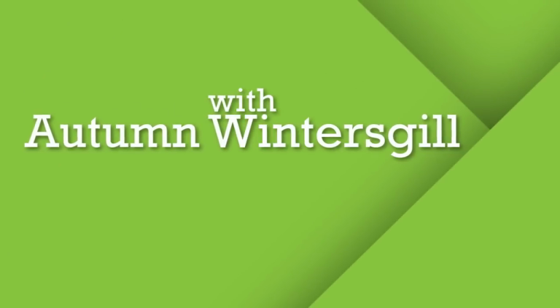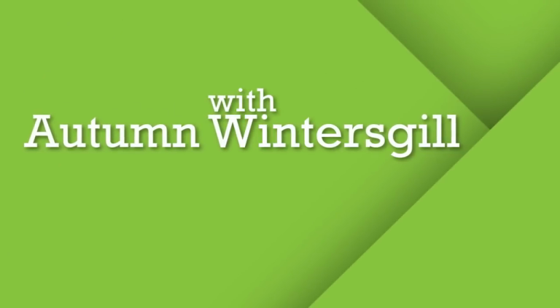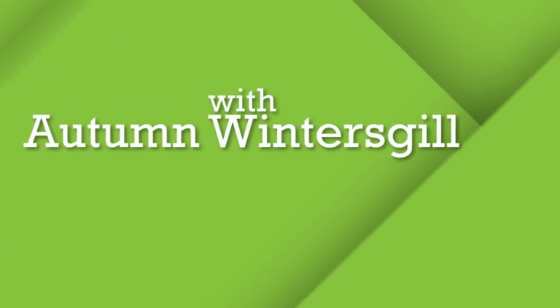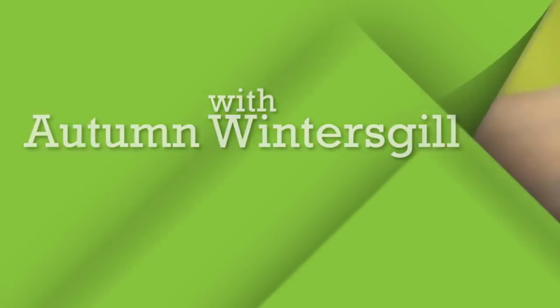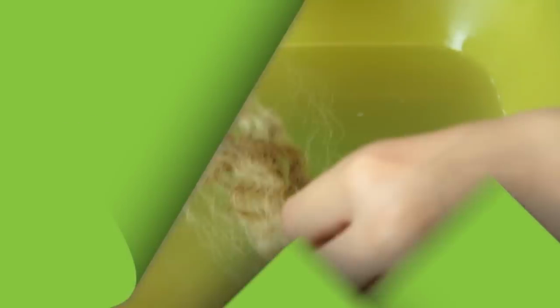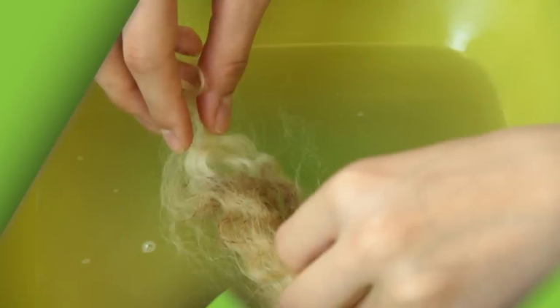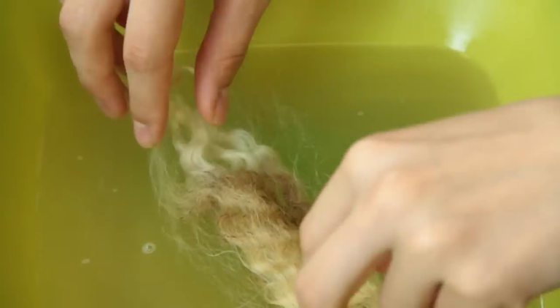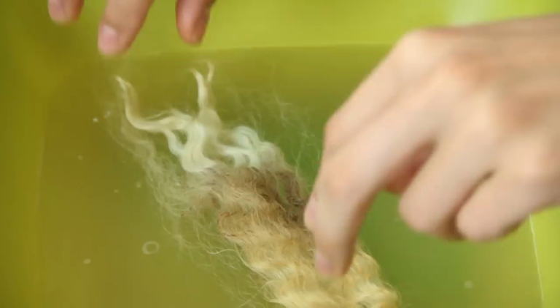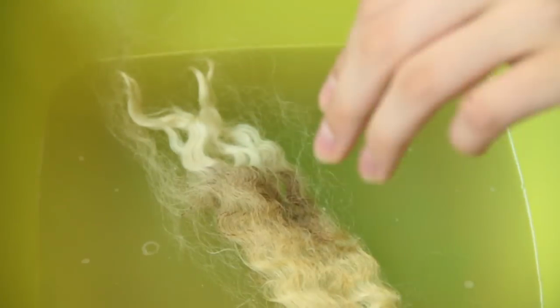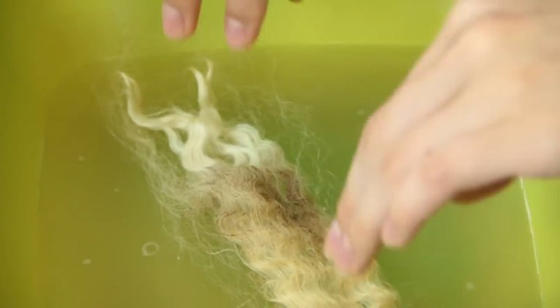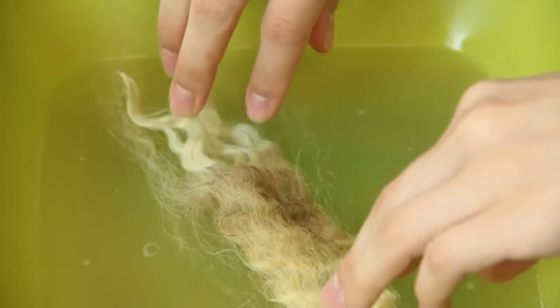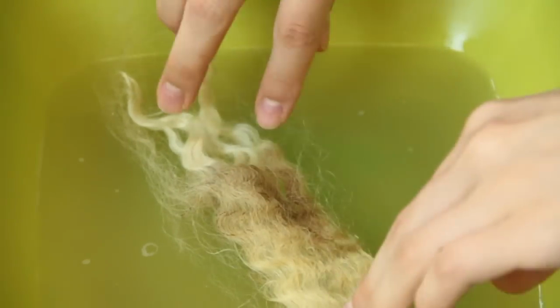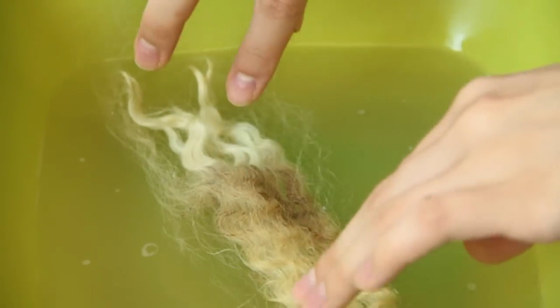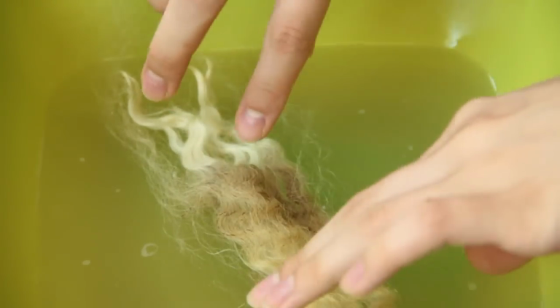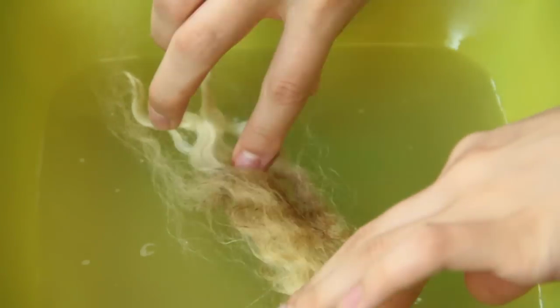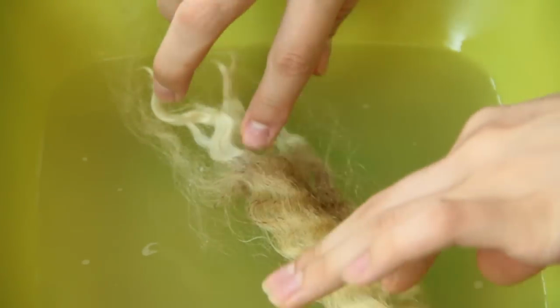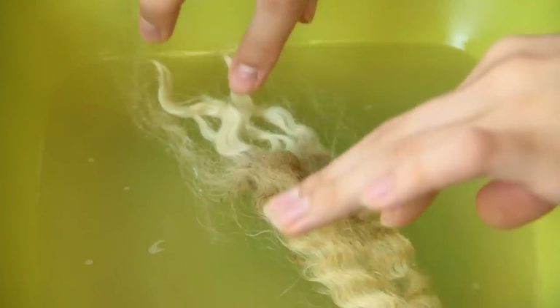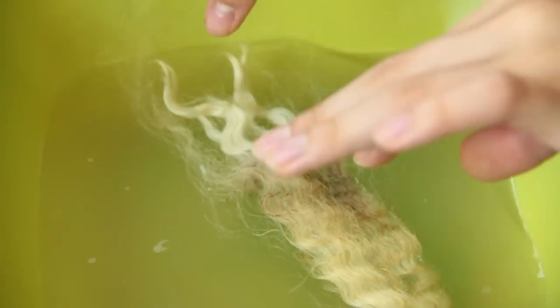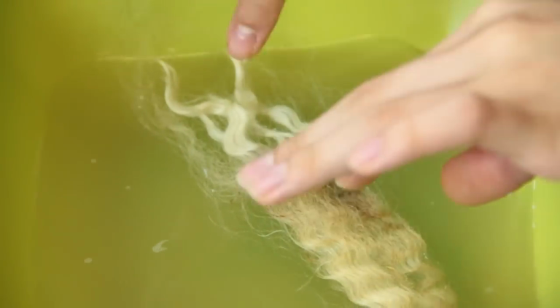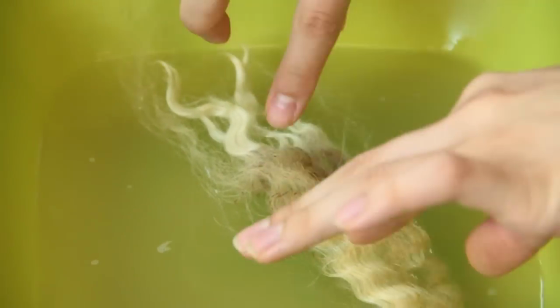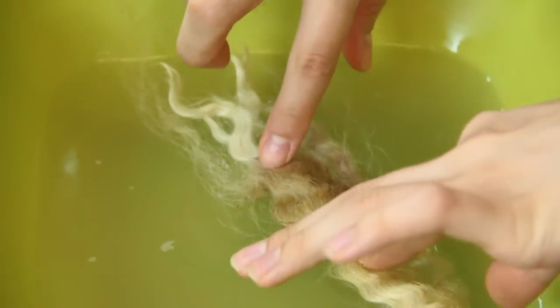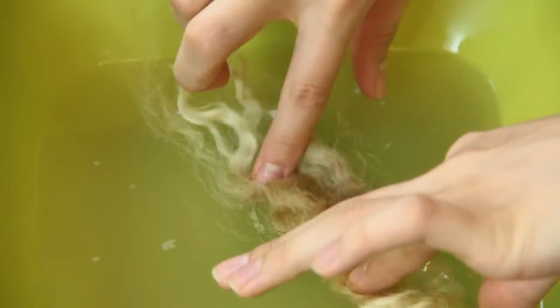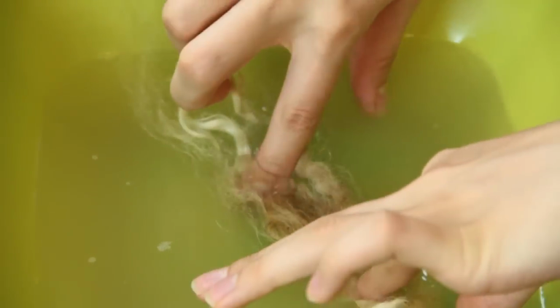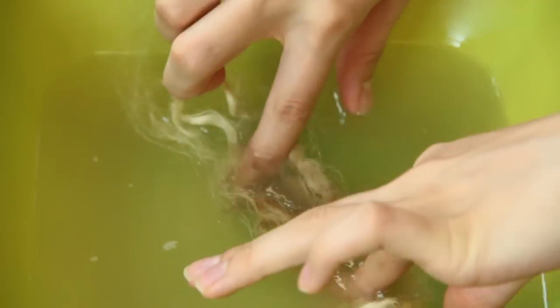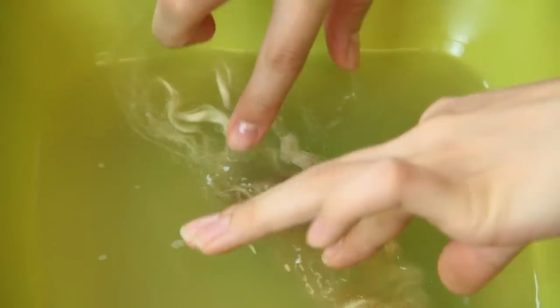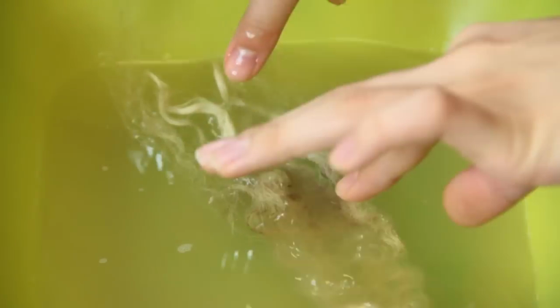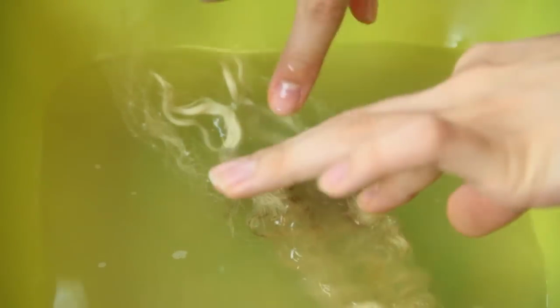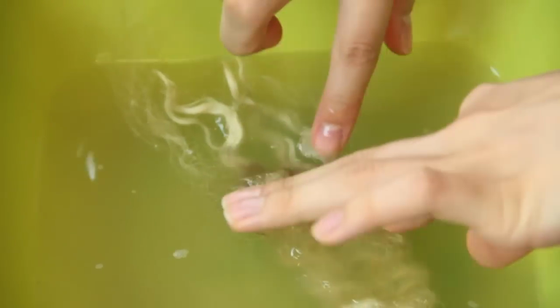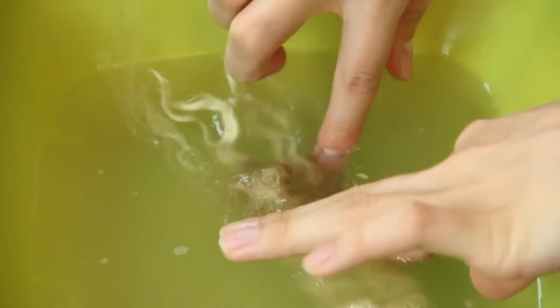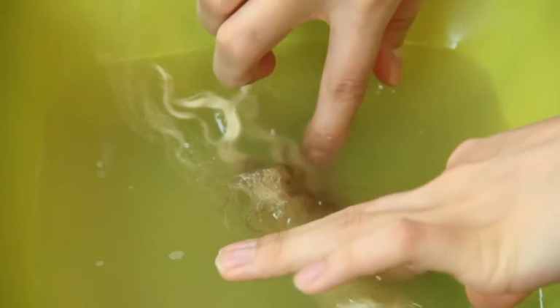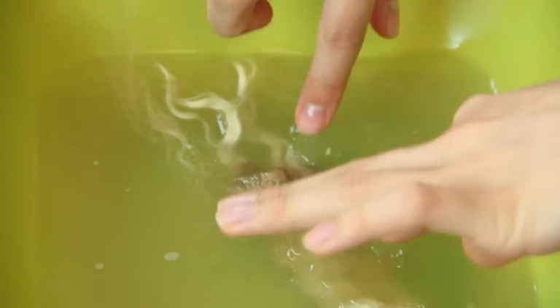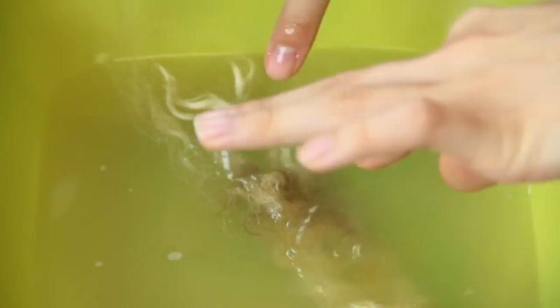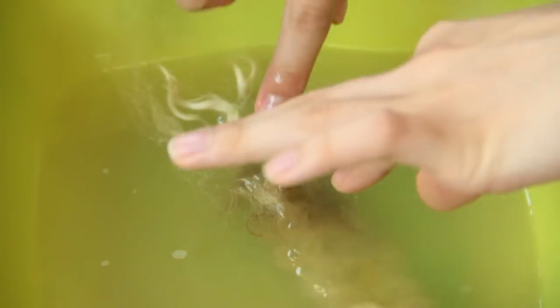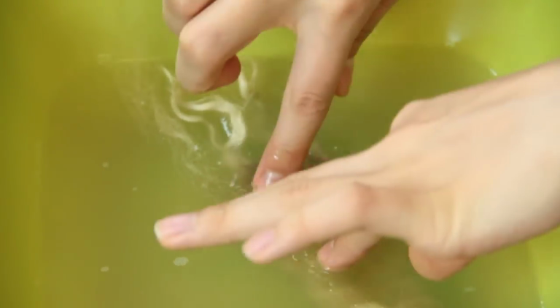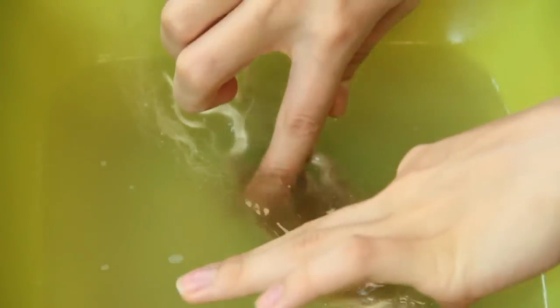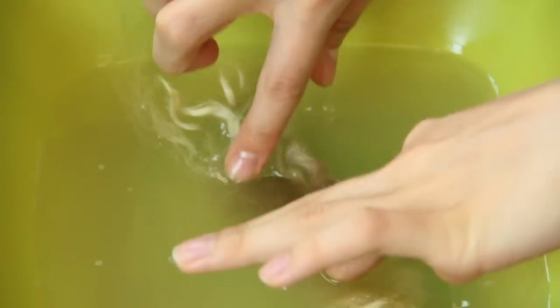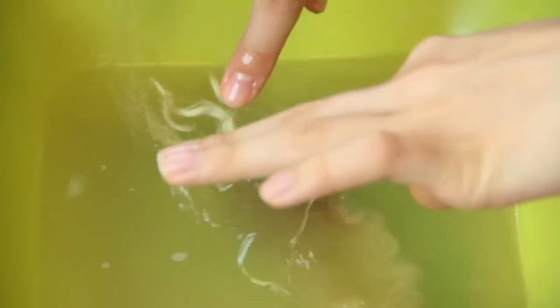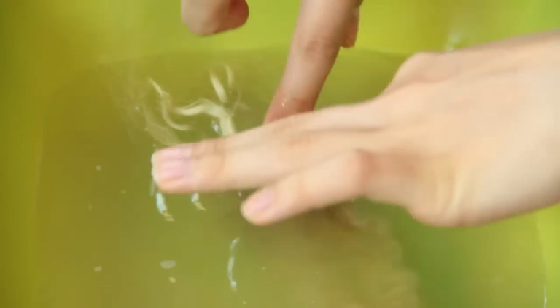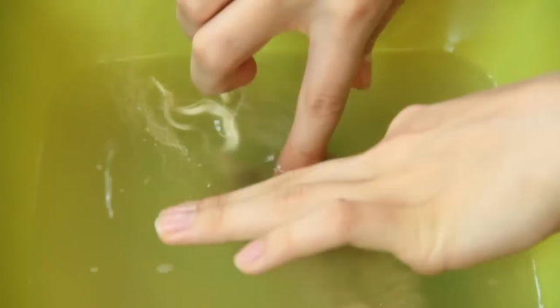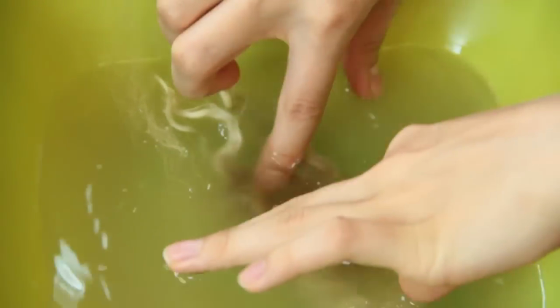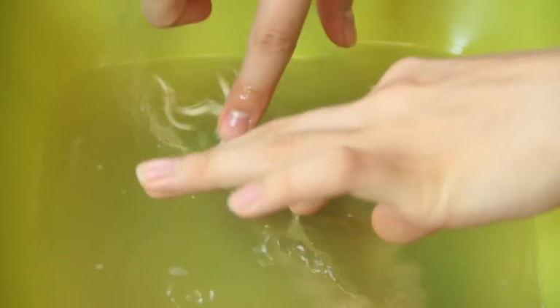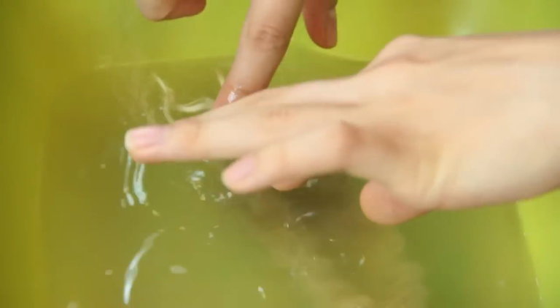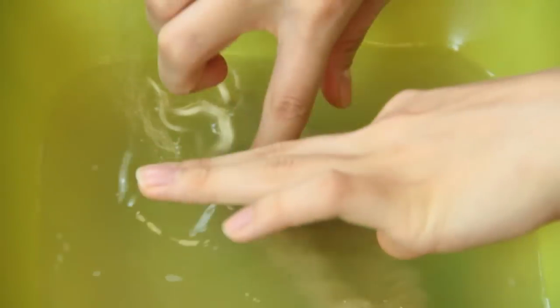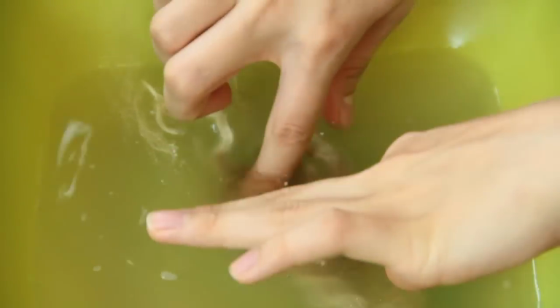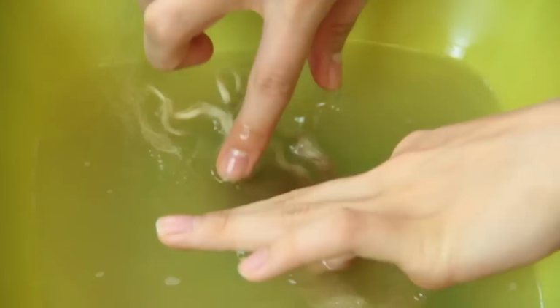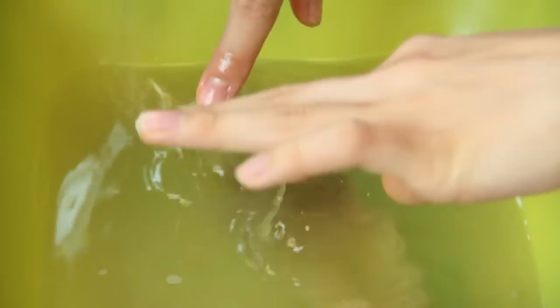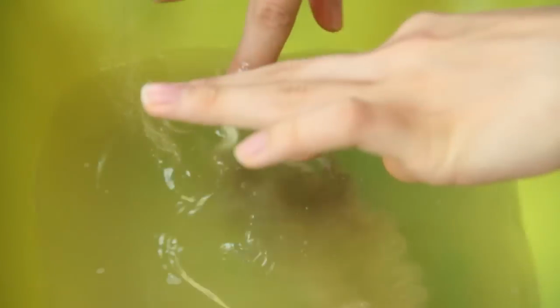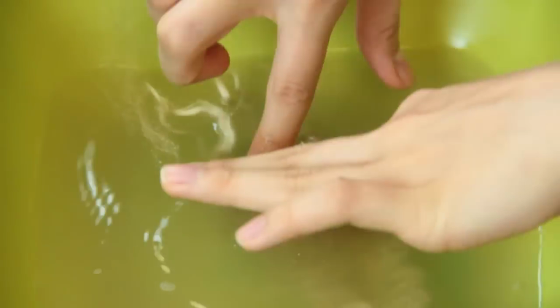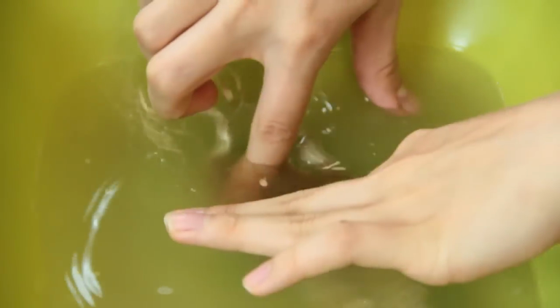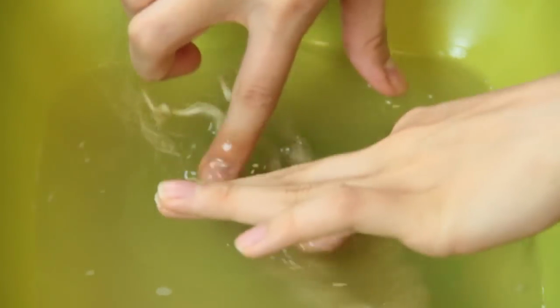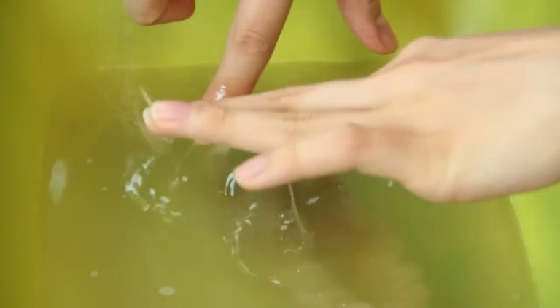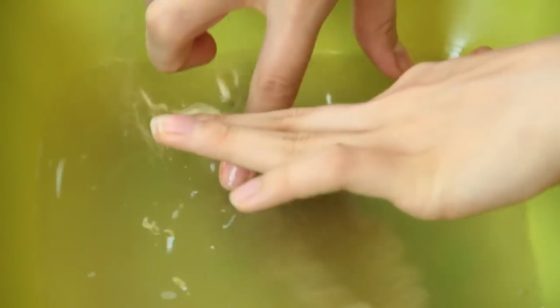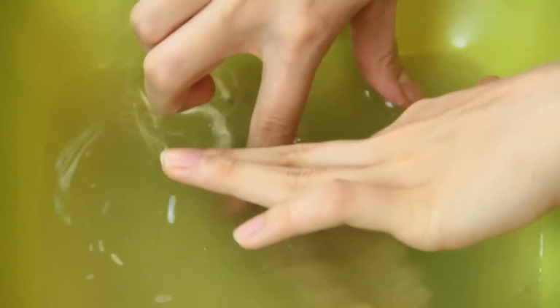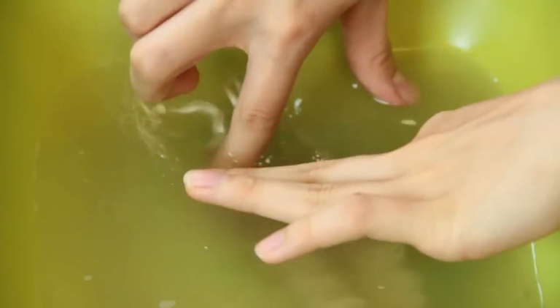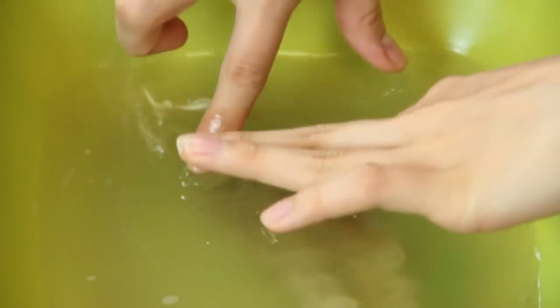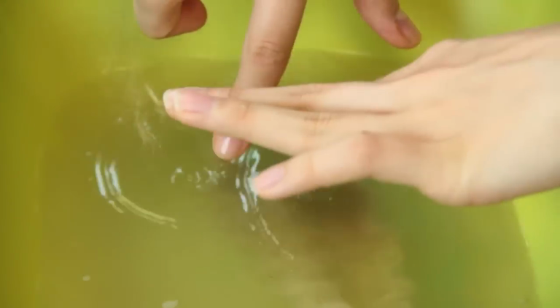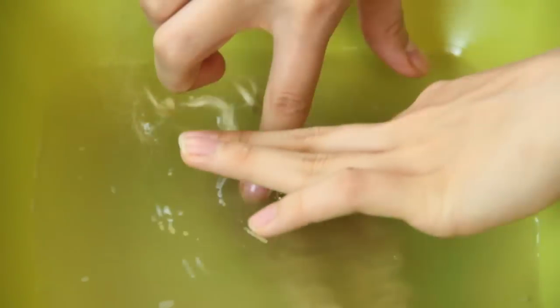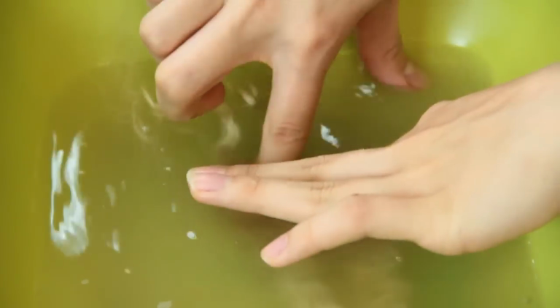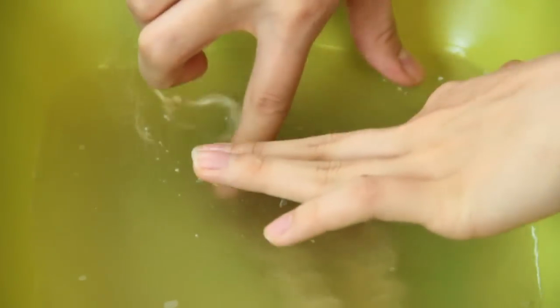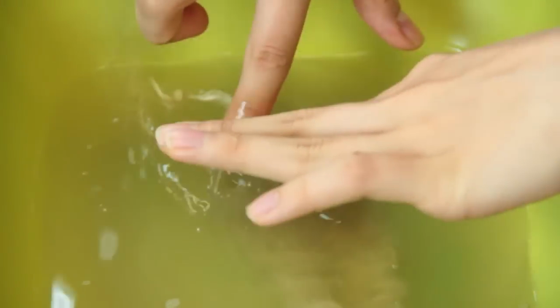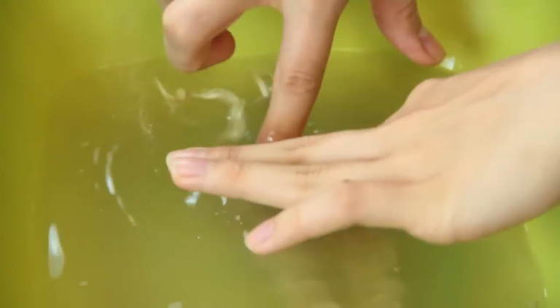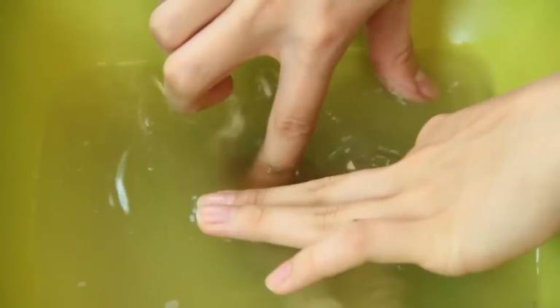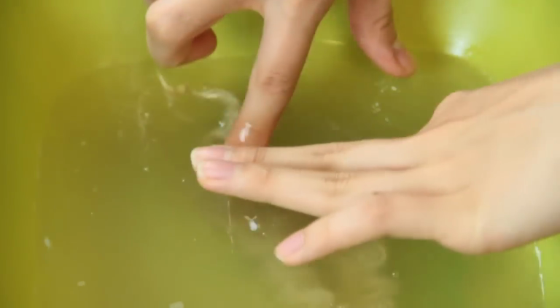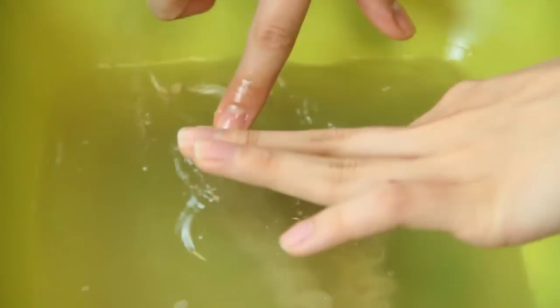Hi, my name is Autumn Winterskill from Knitting in the Red and today we're going to talk about wool wash and lanolin.